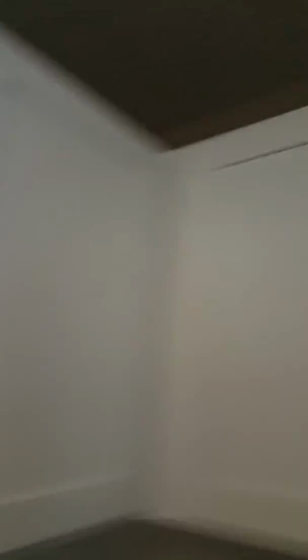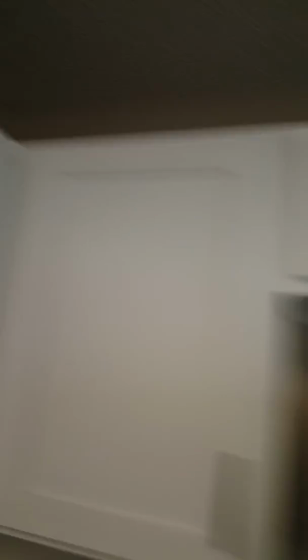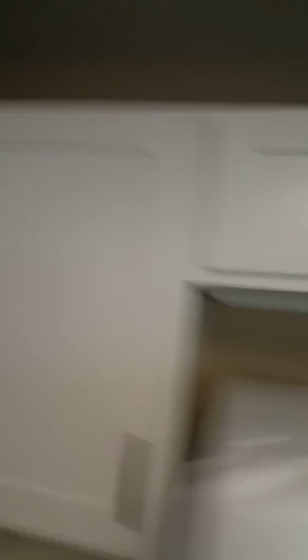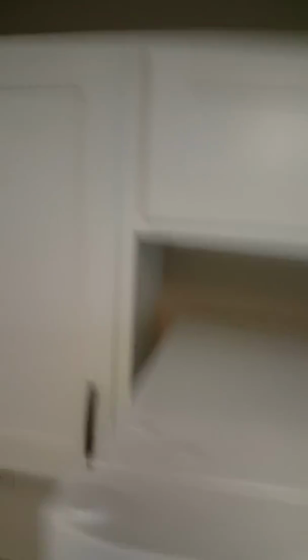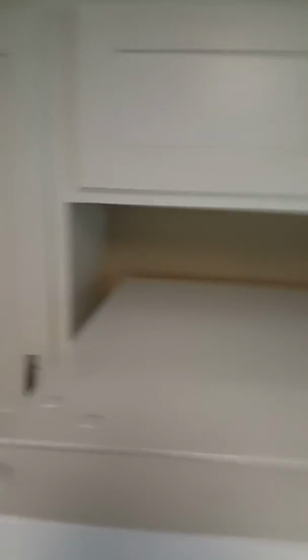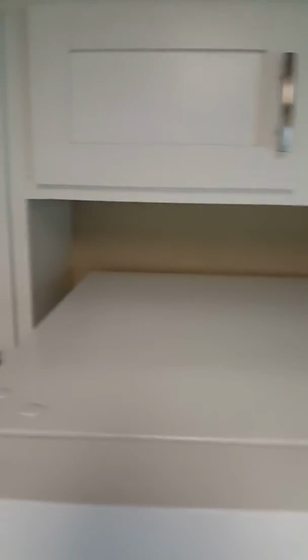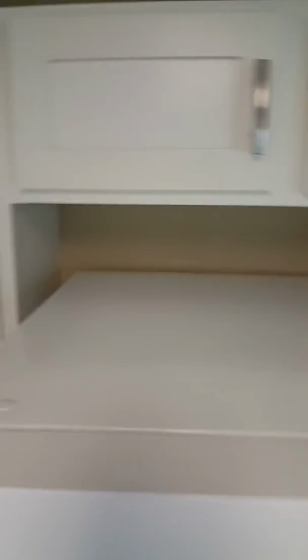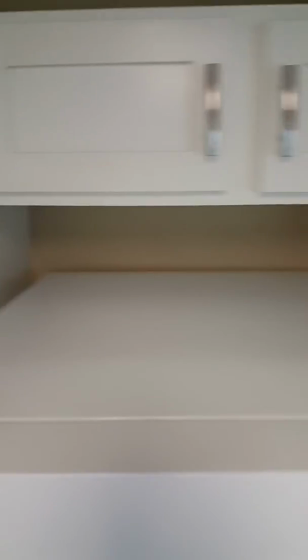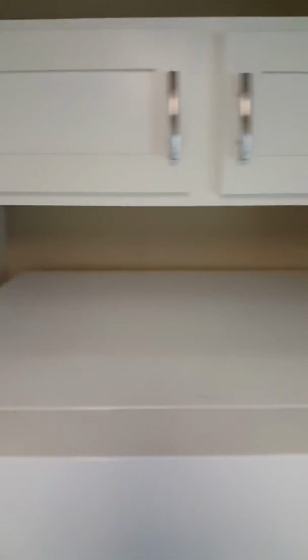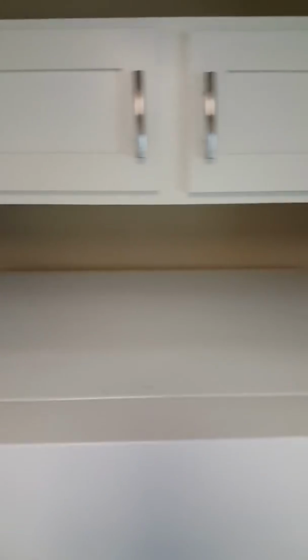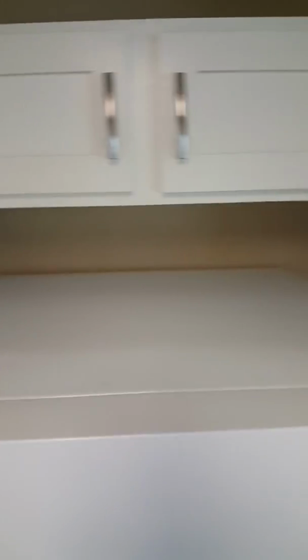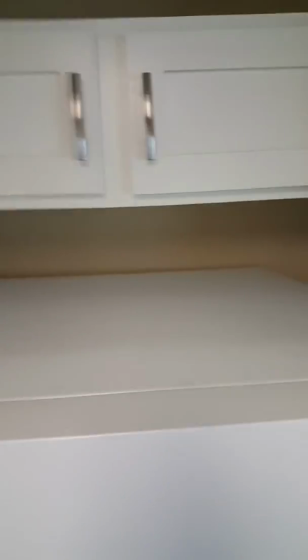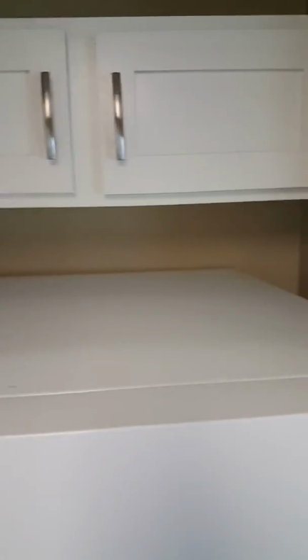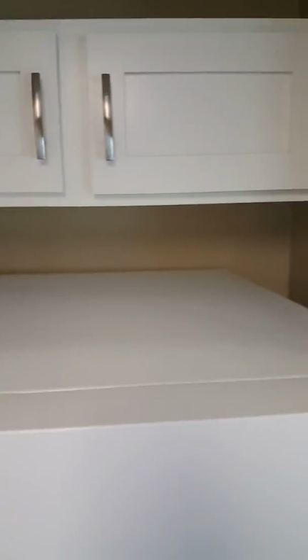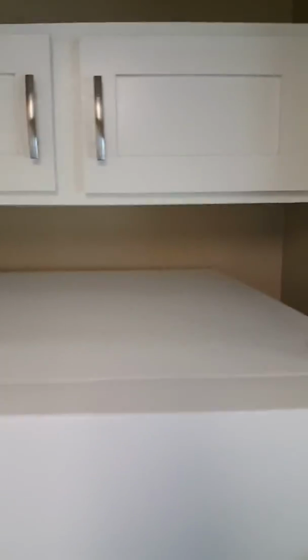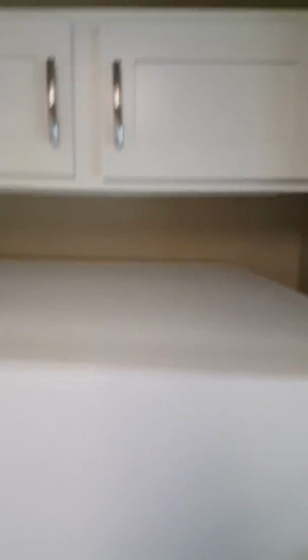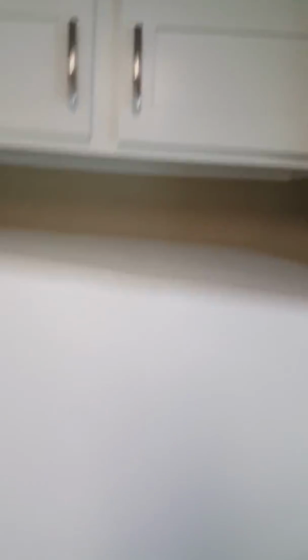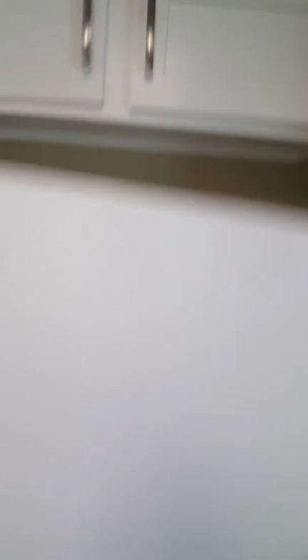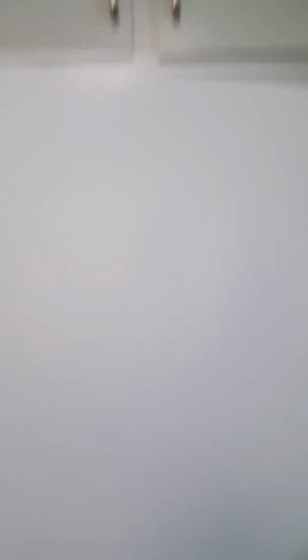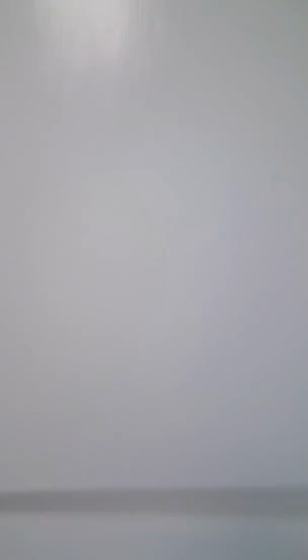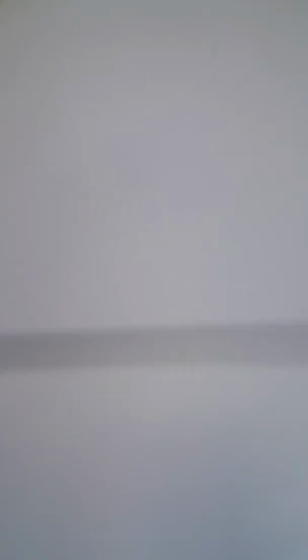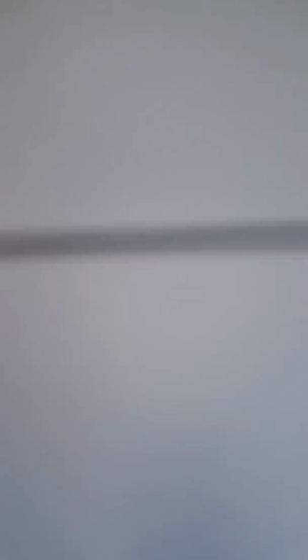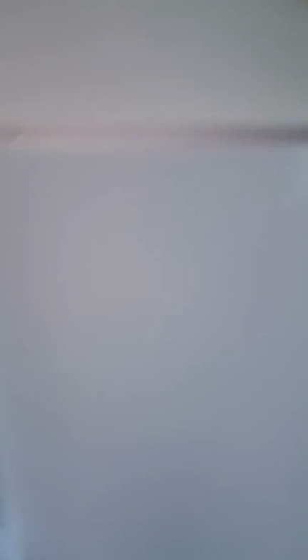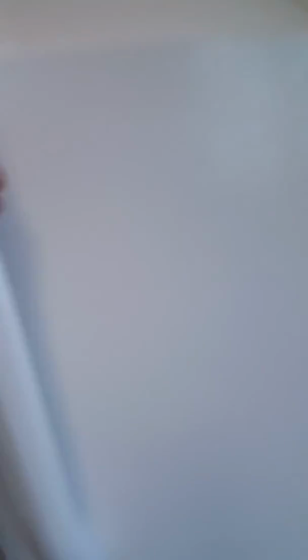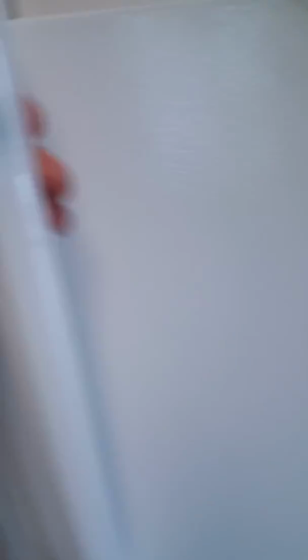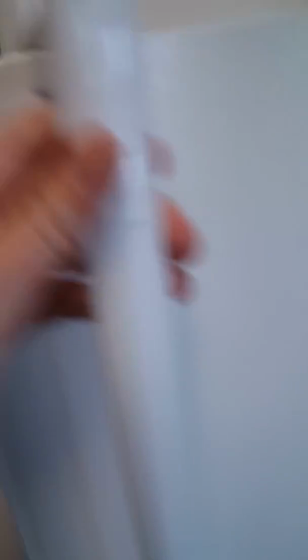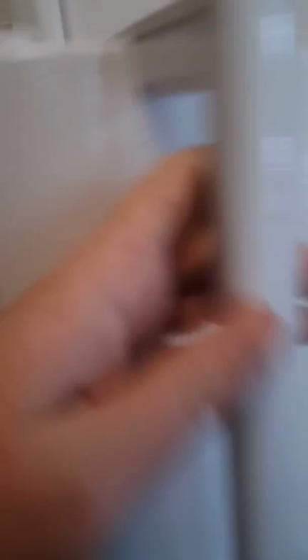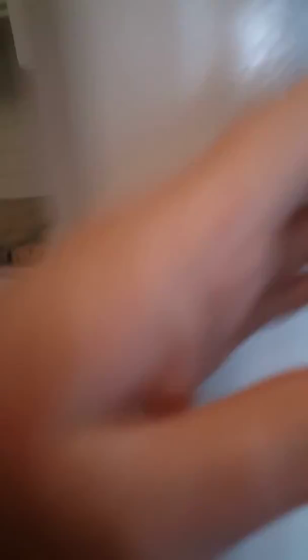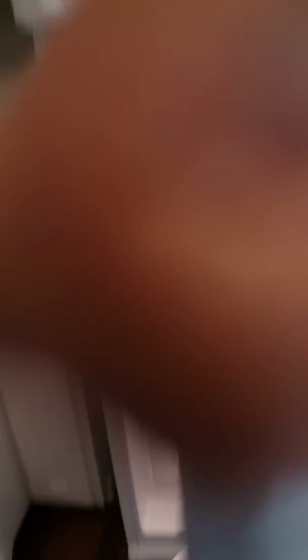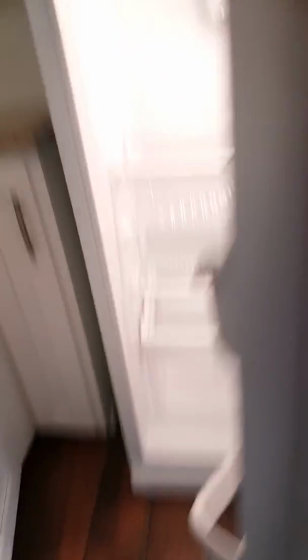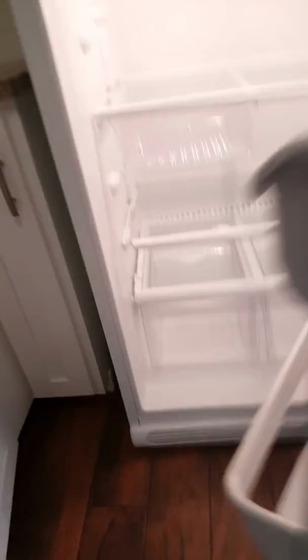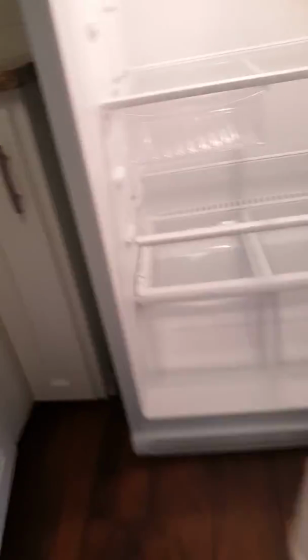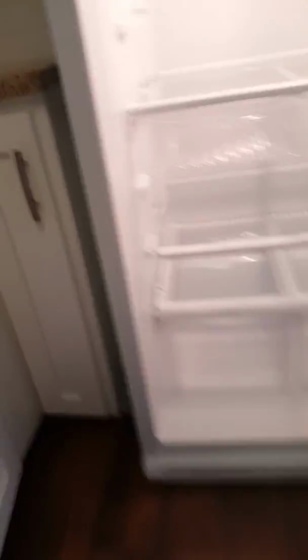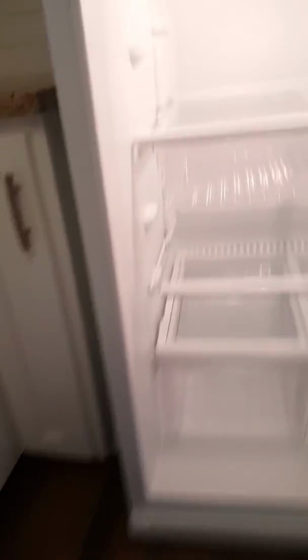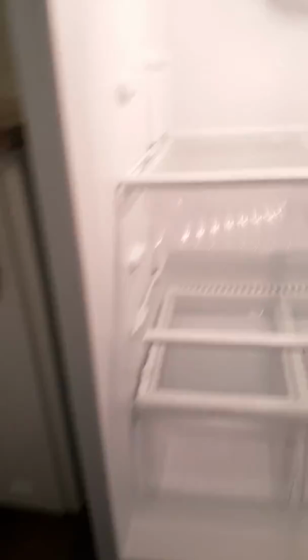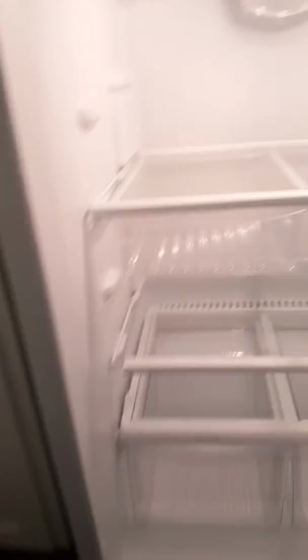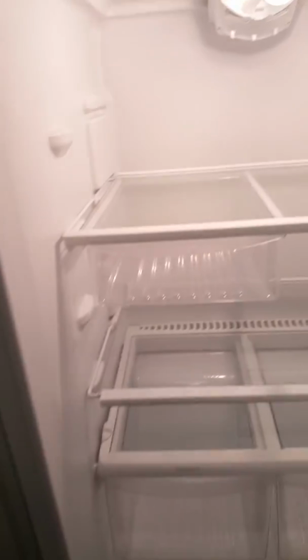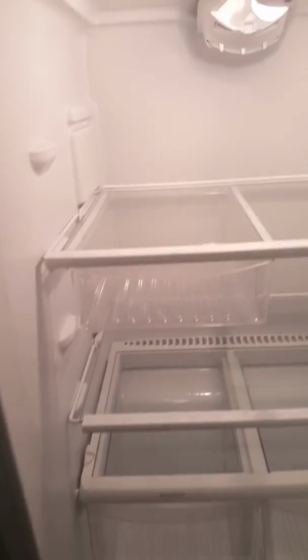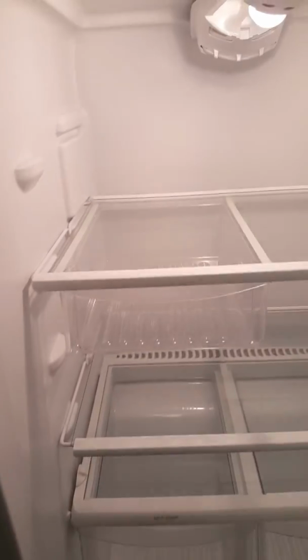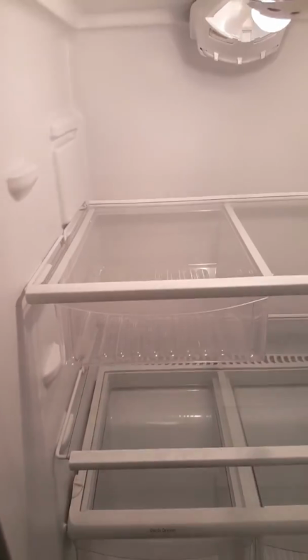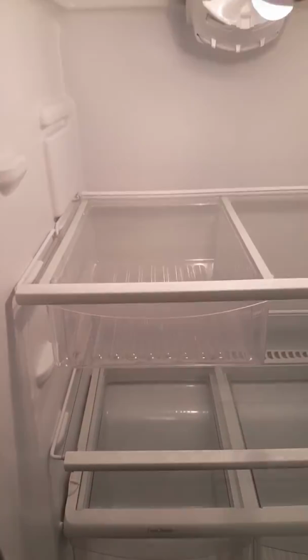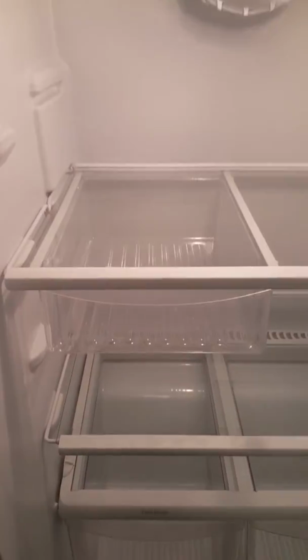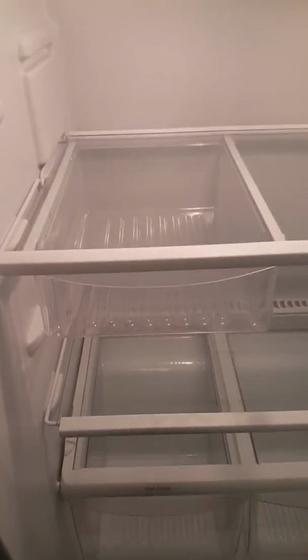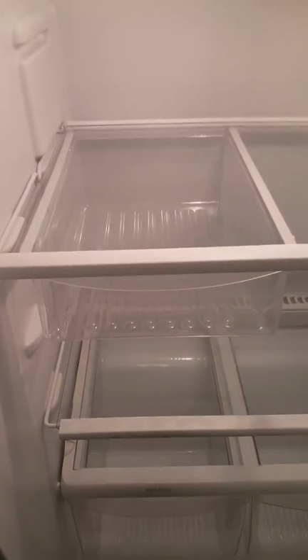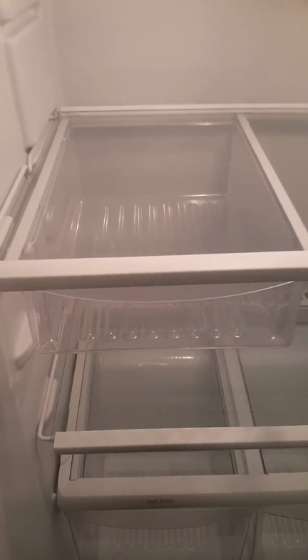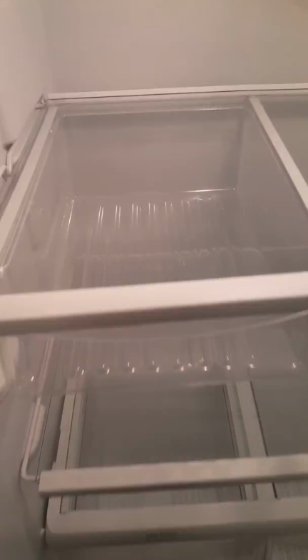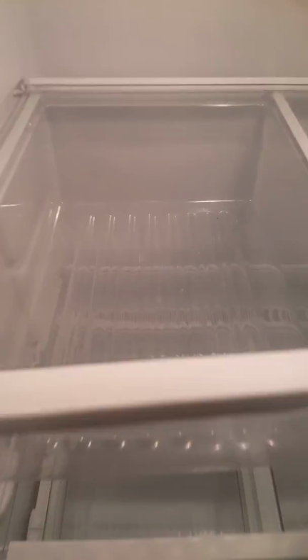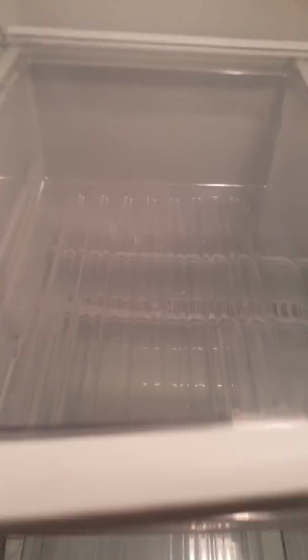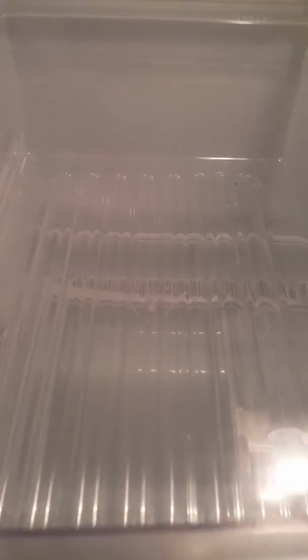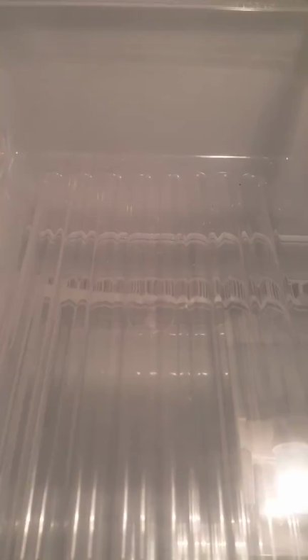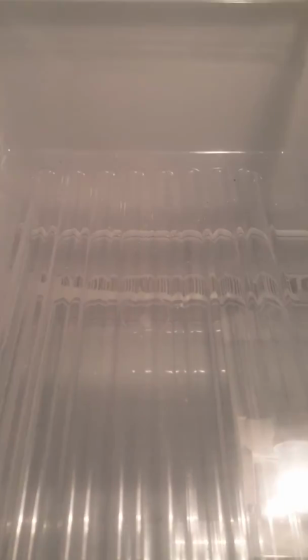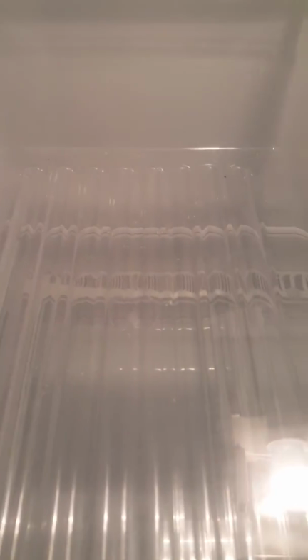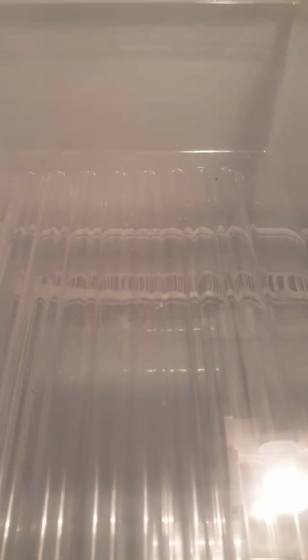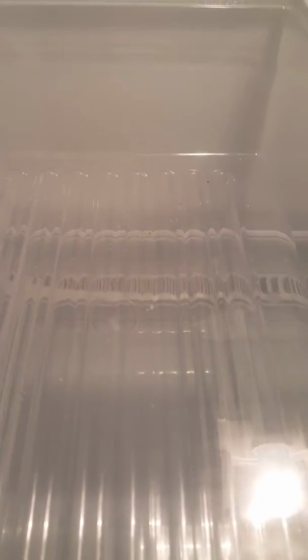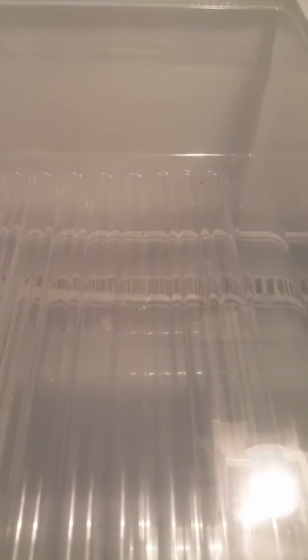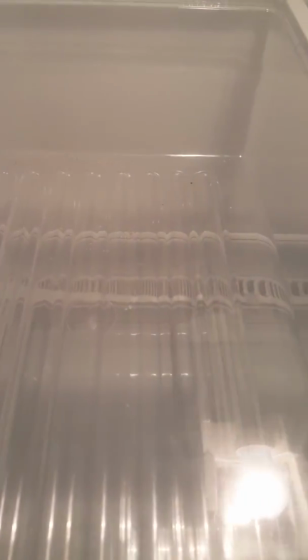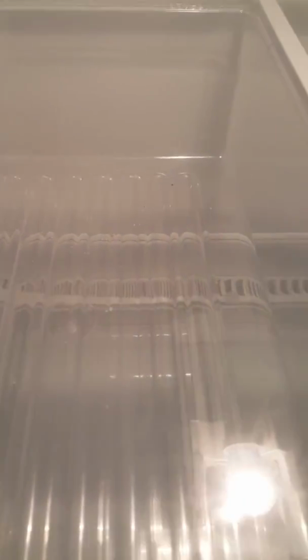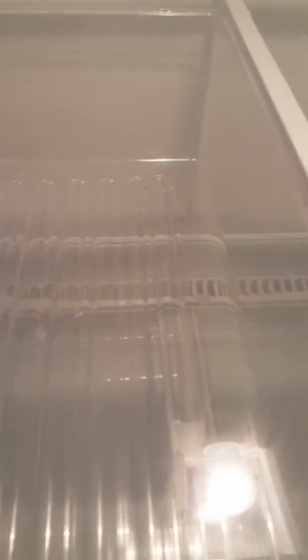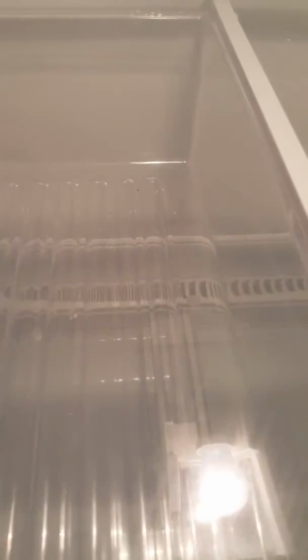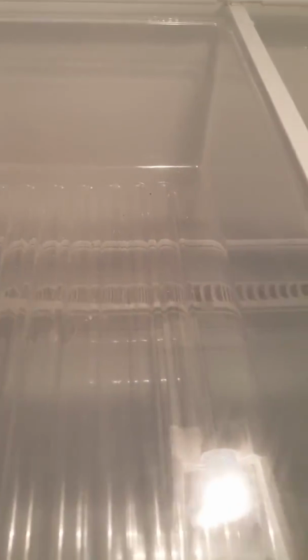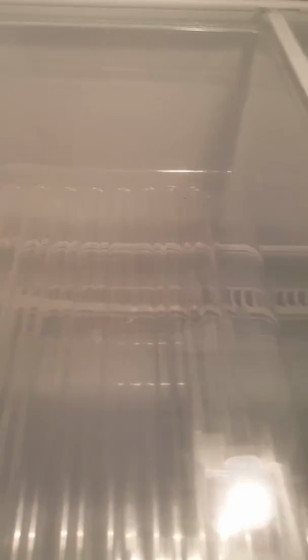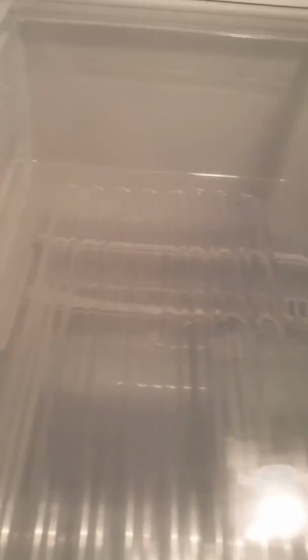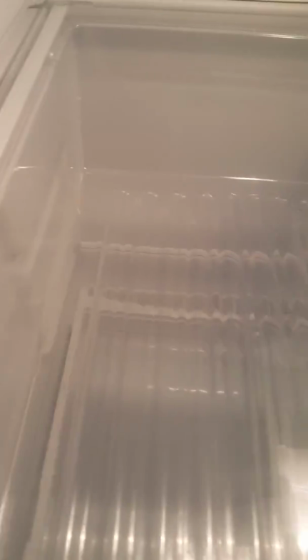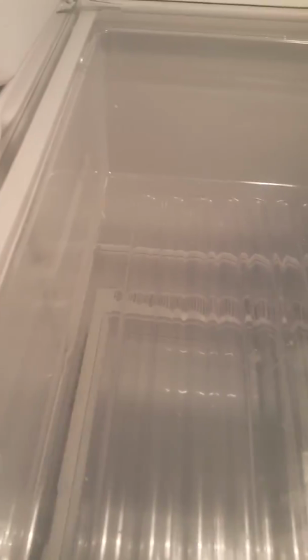Top of the fridge, and inside the fridge it's still a little bit dirty.